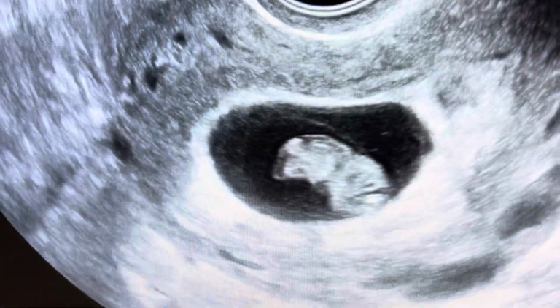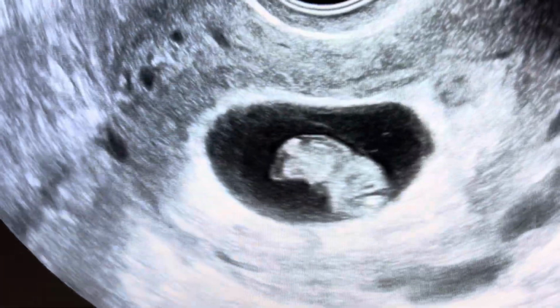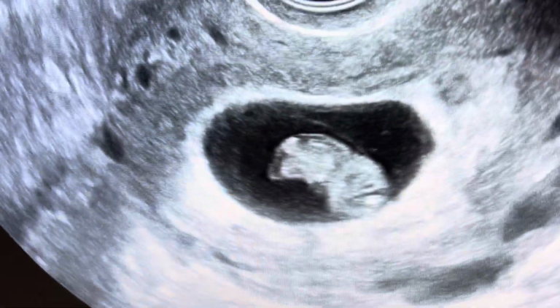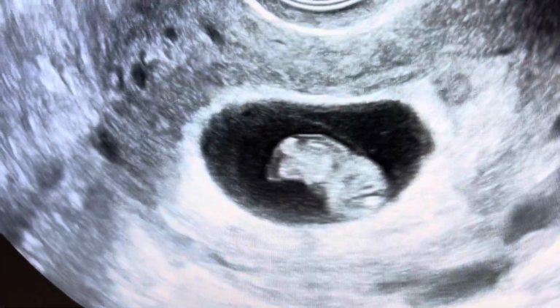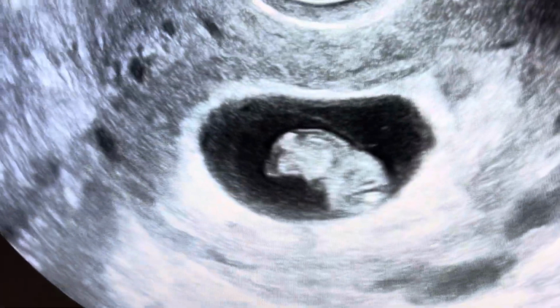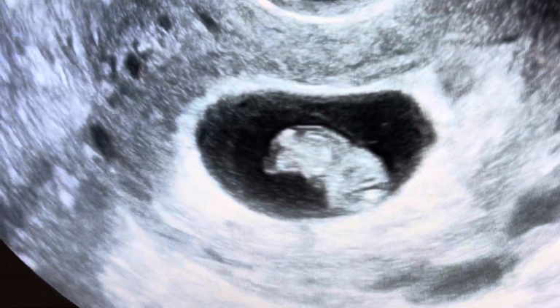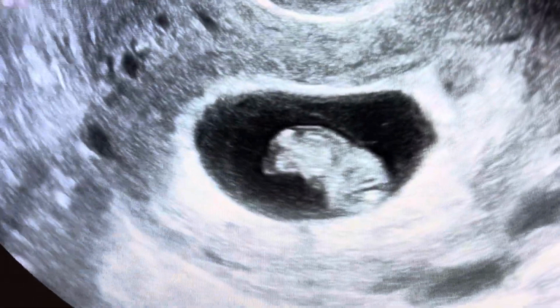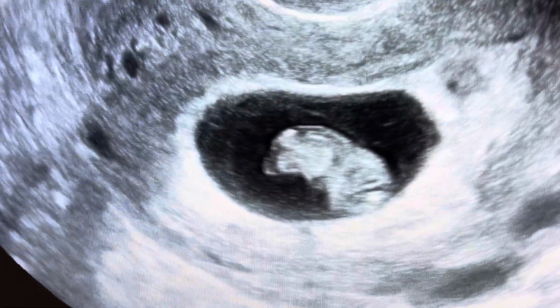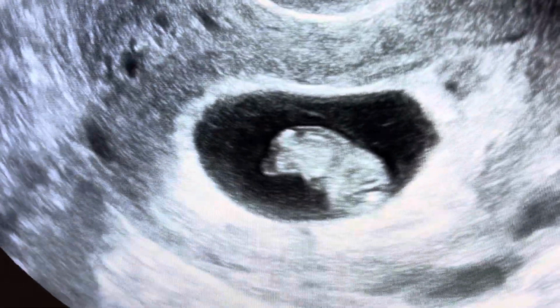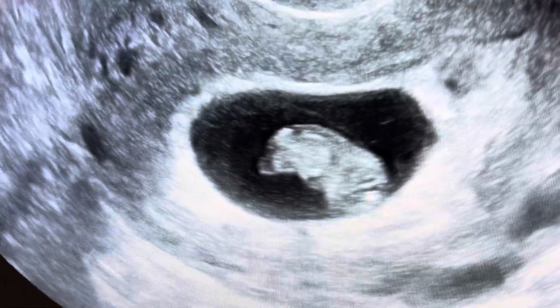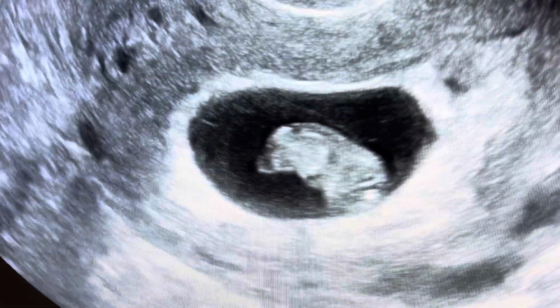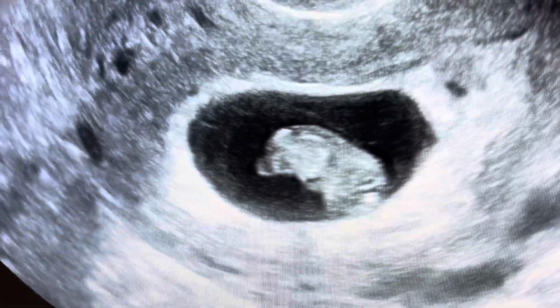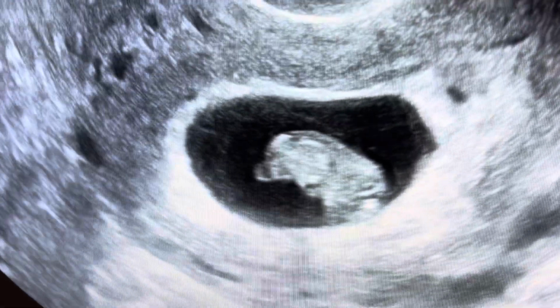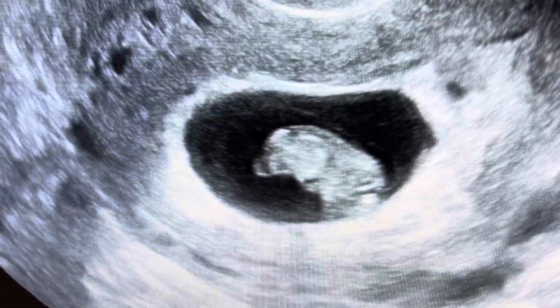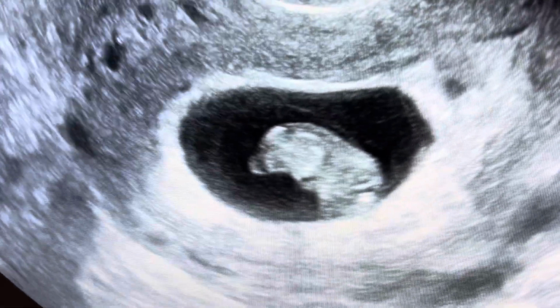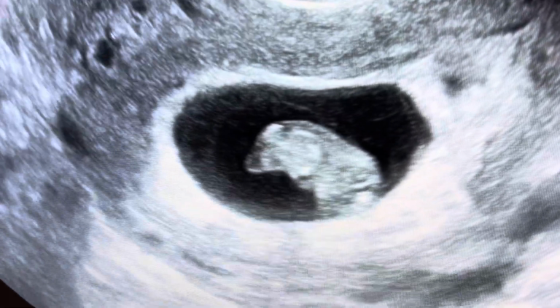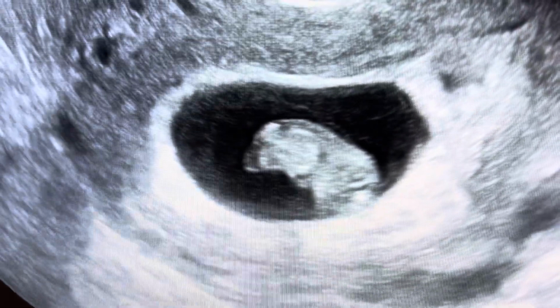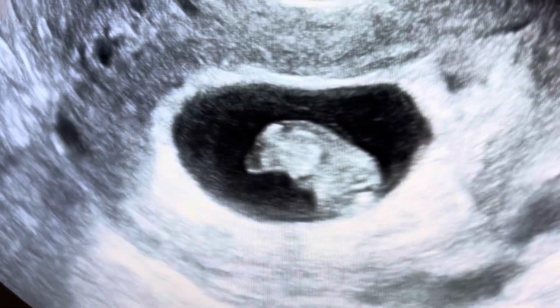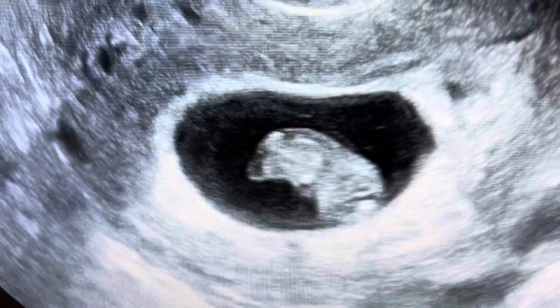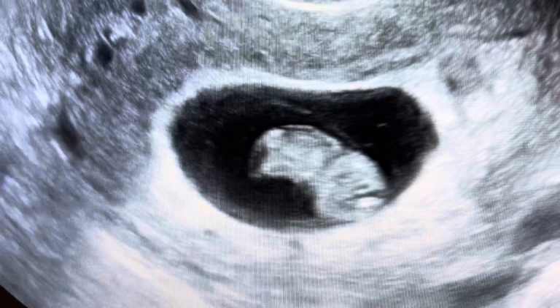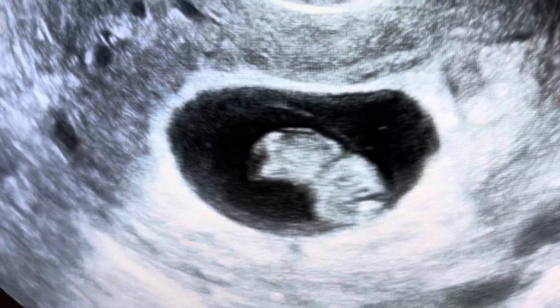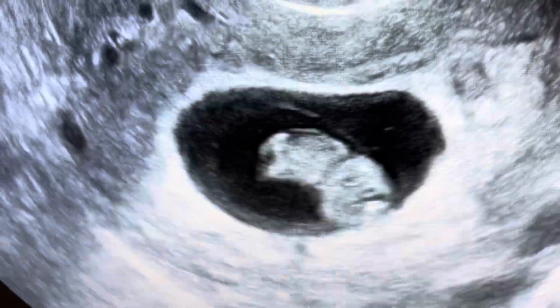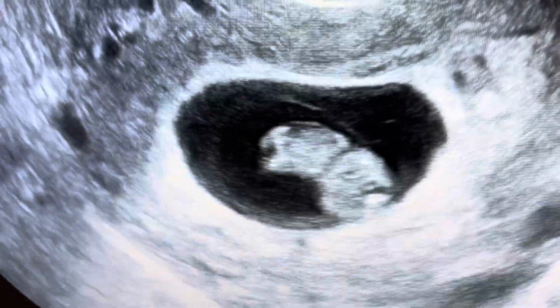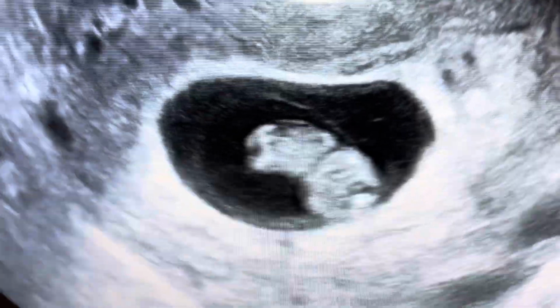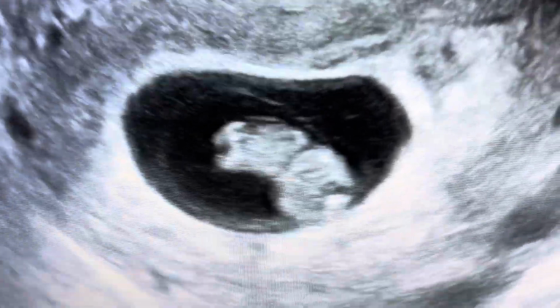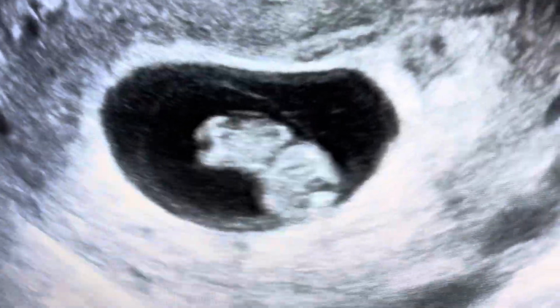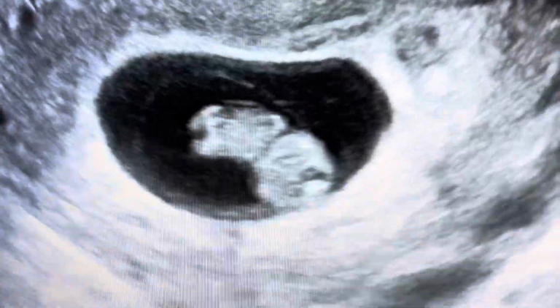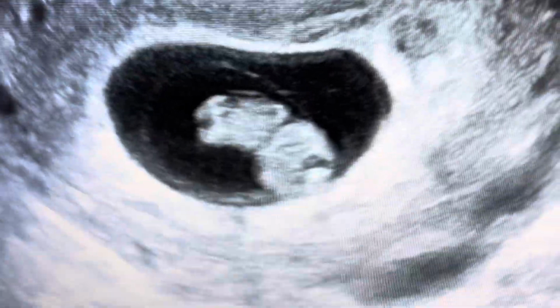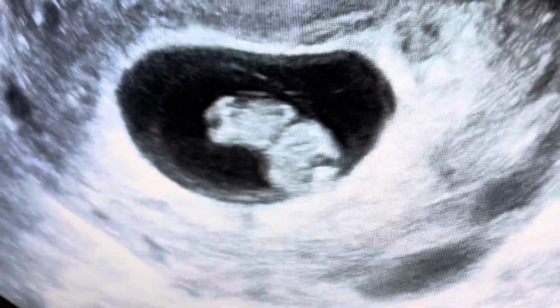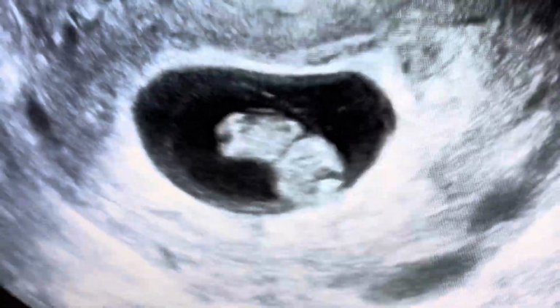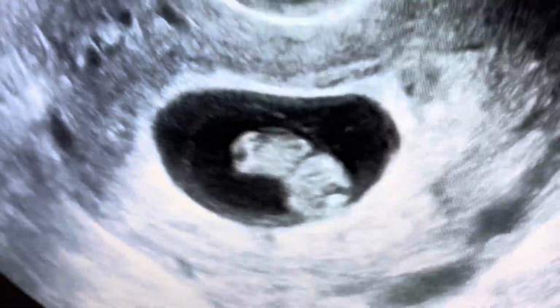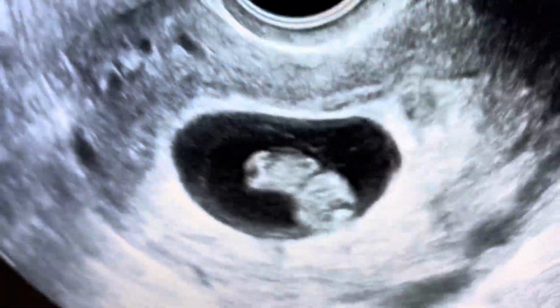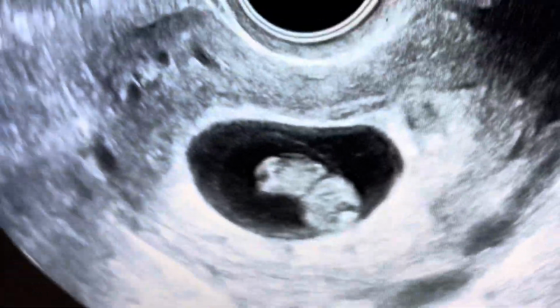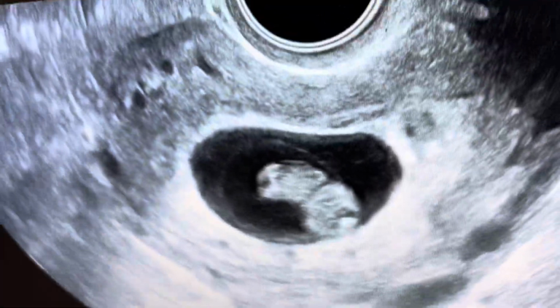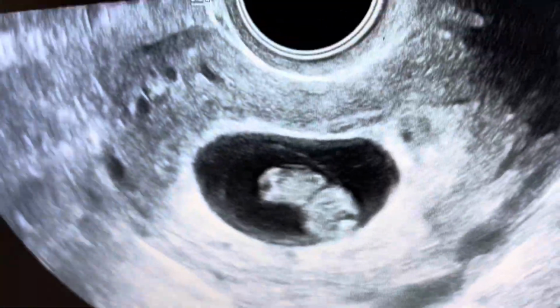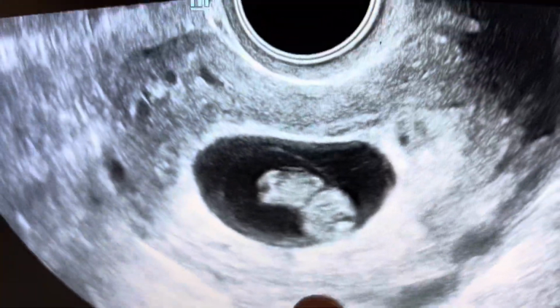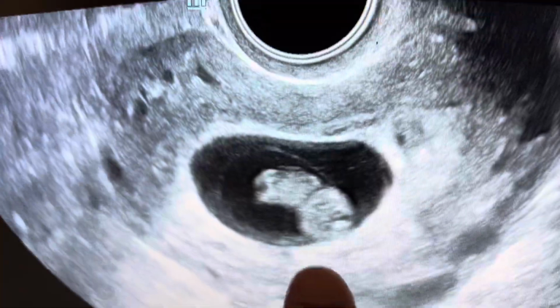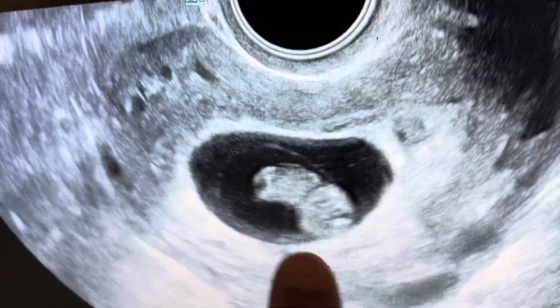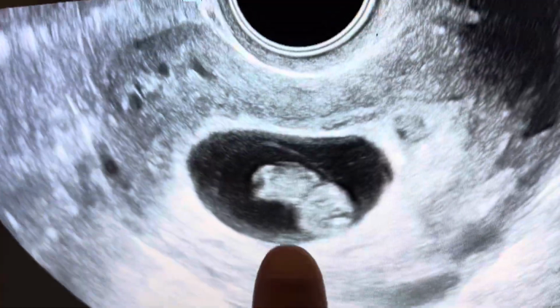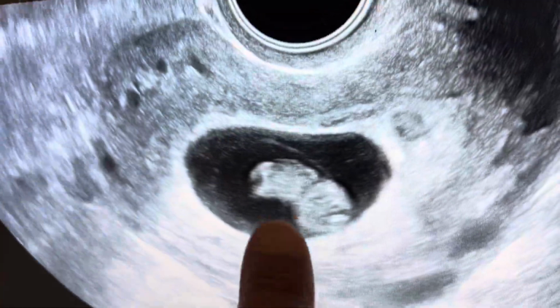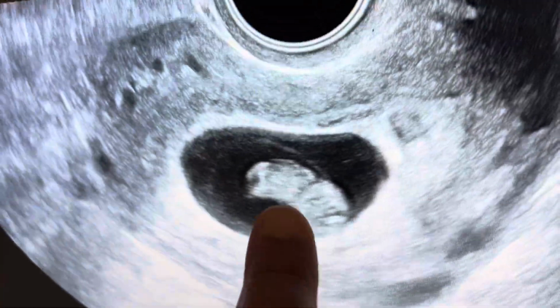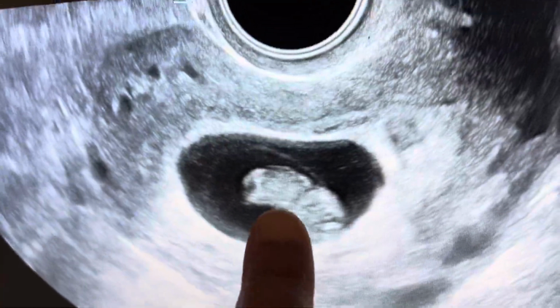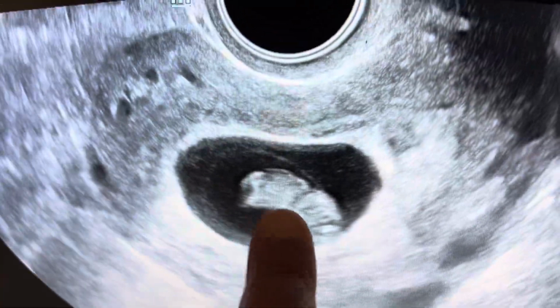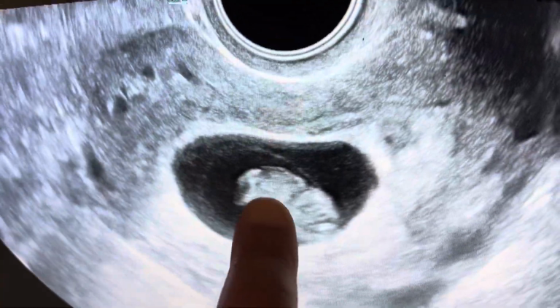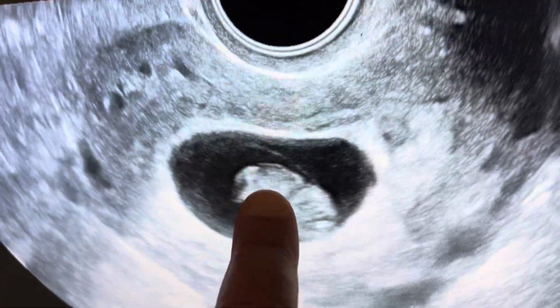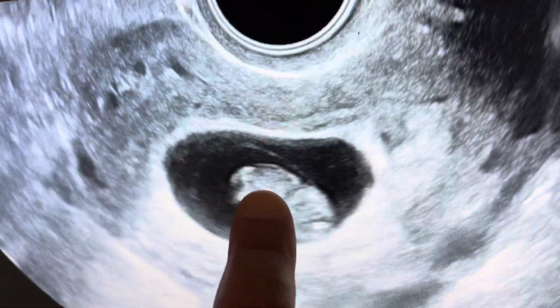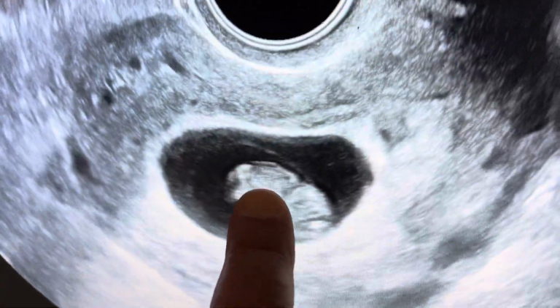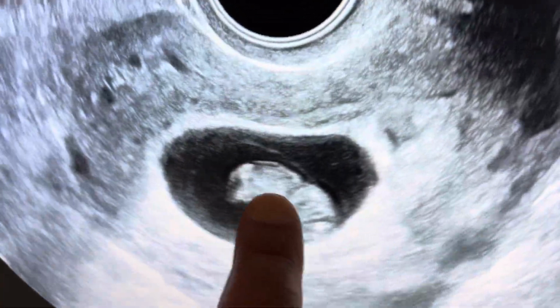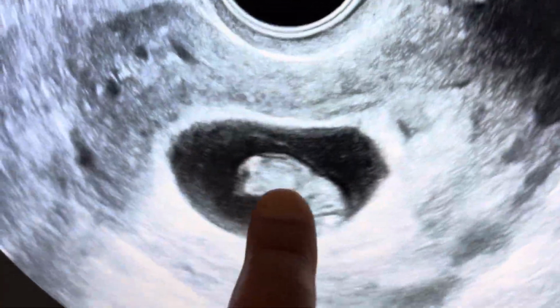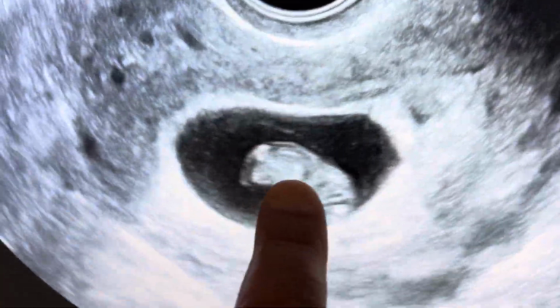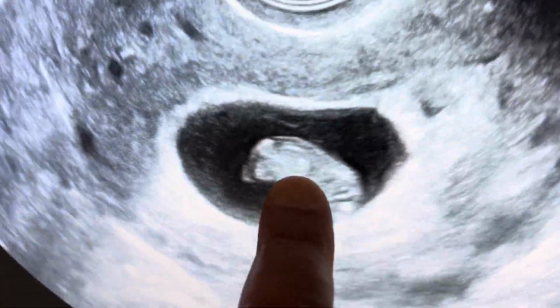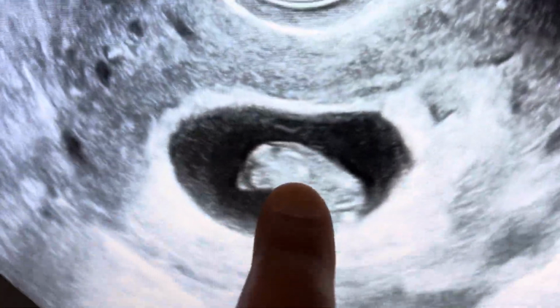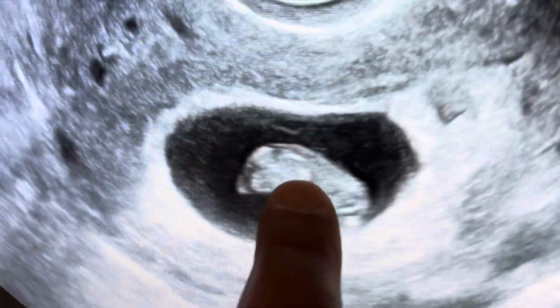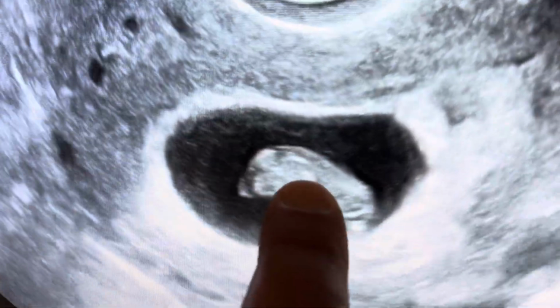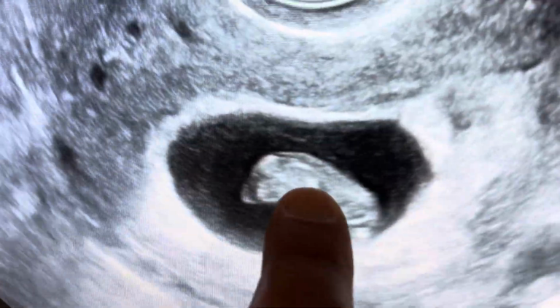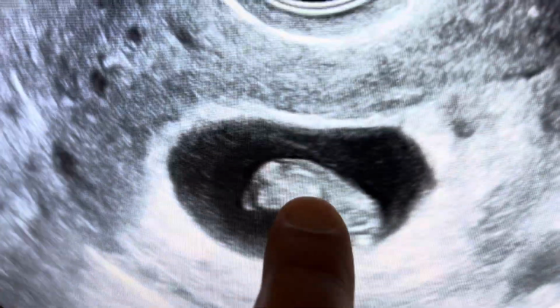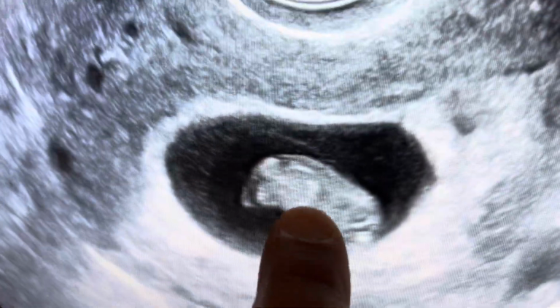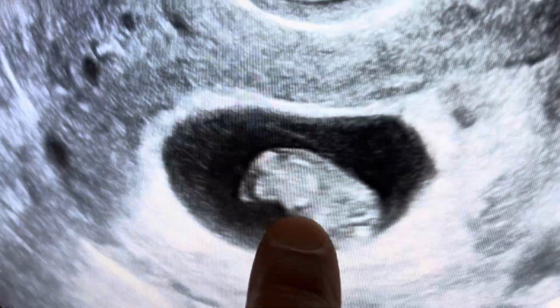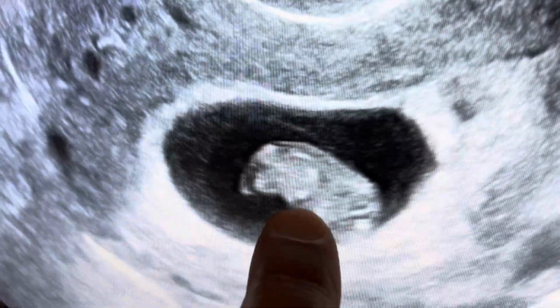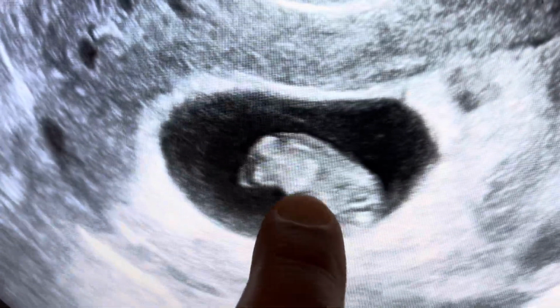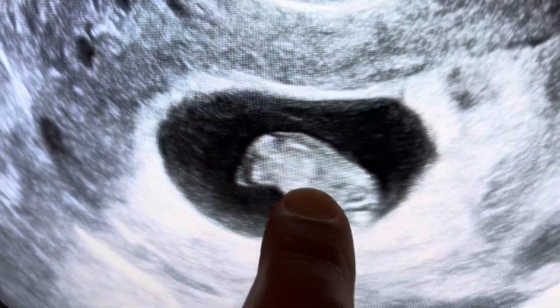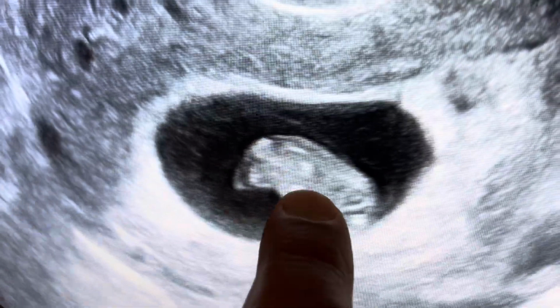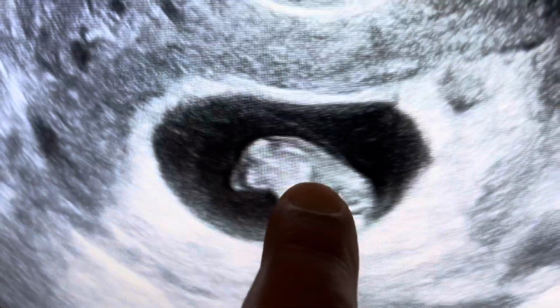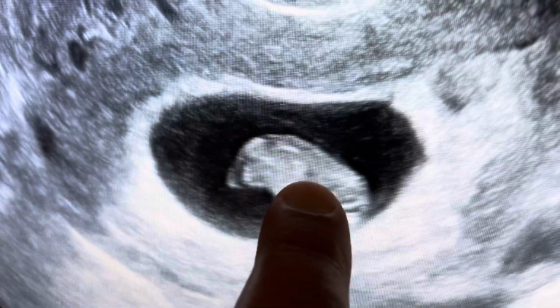We are at eight weeks and three days. Here is the fetus and here is the heartbeat.